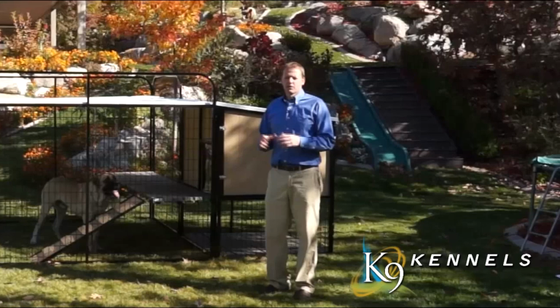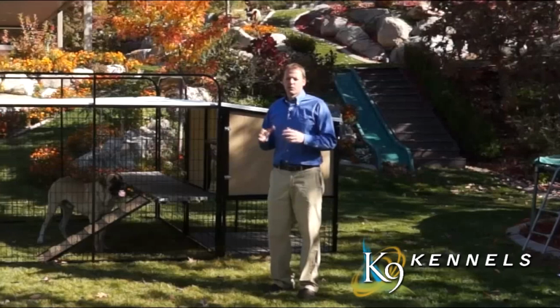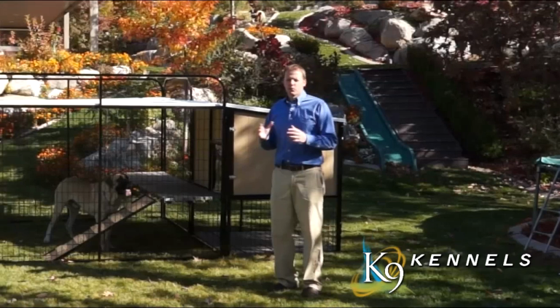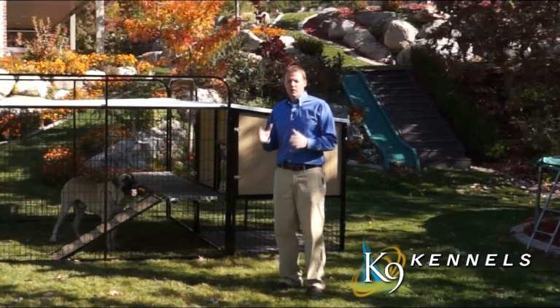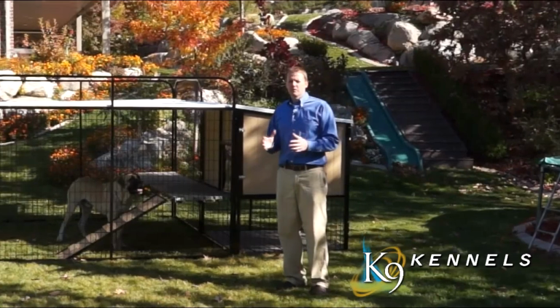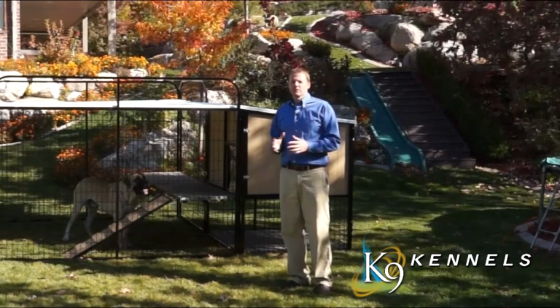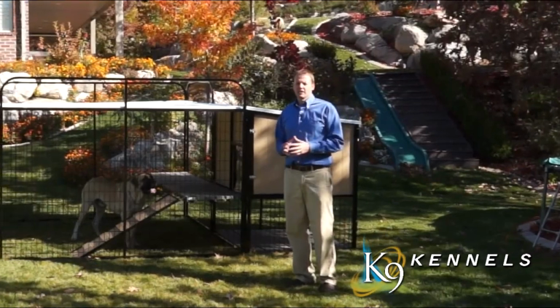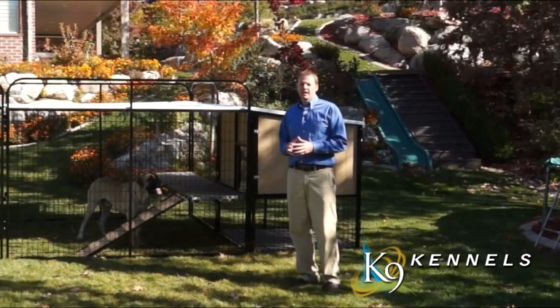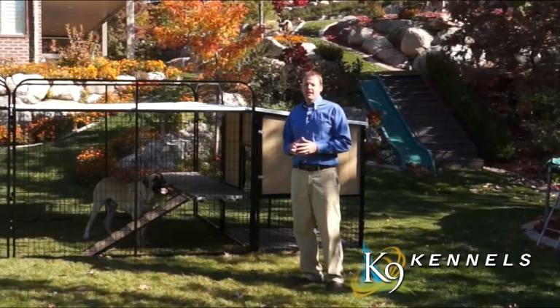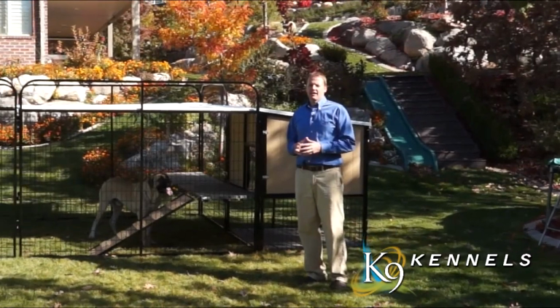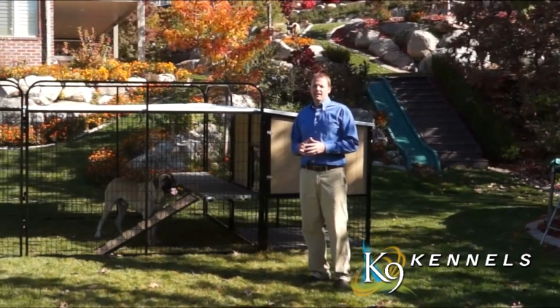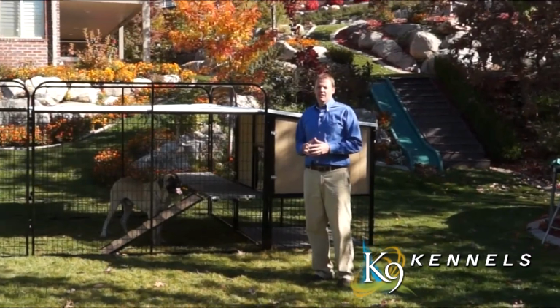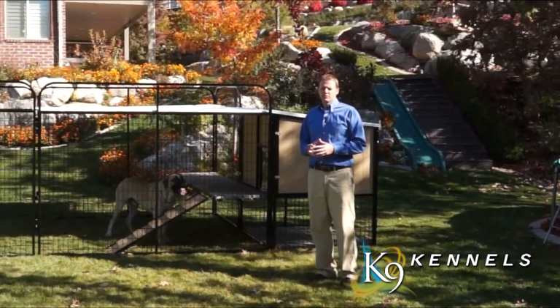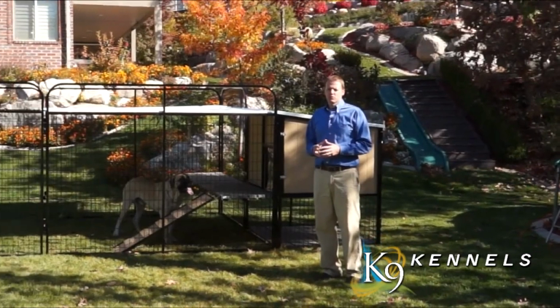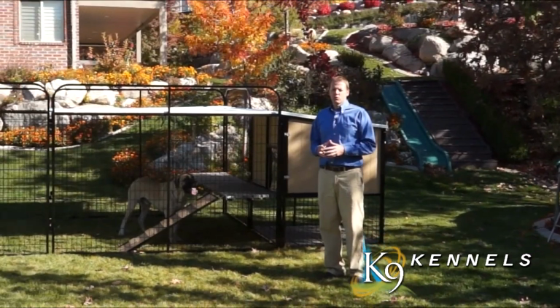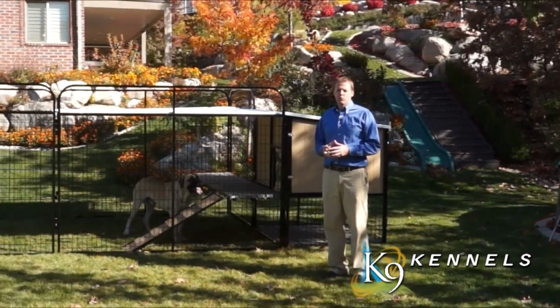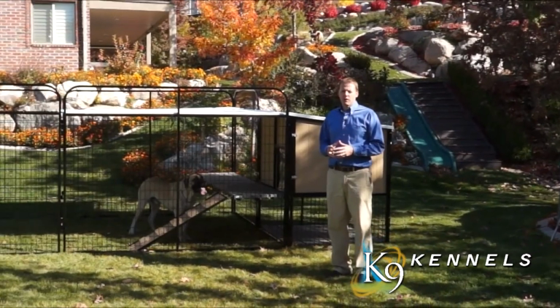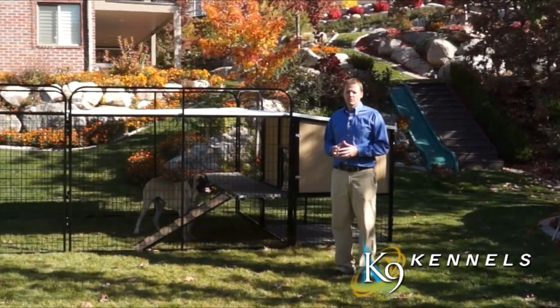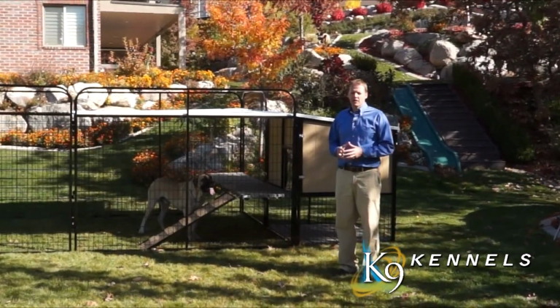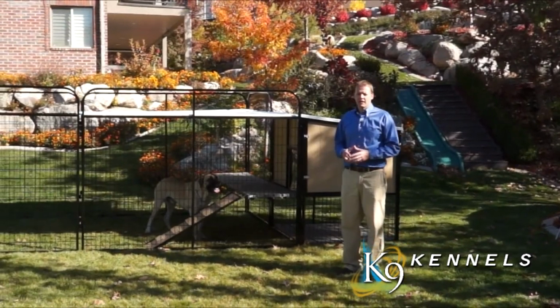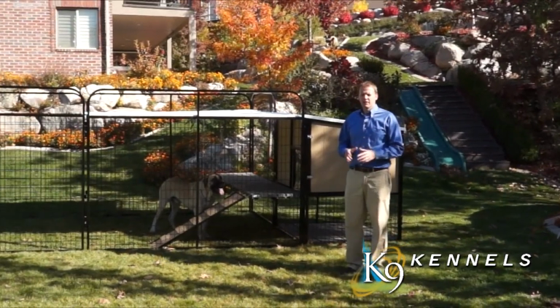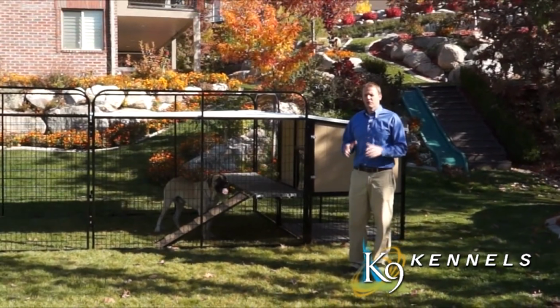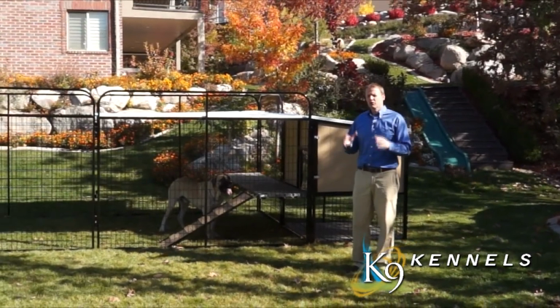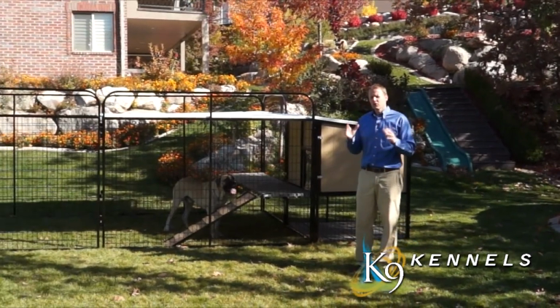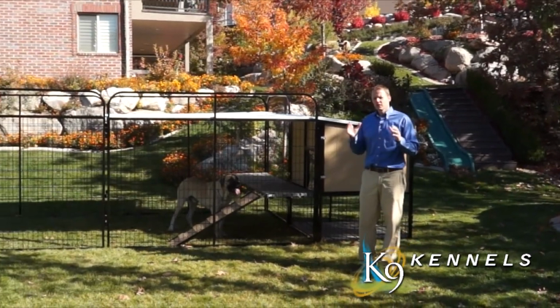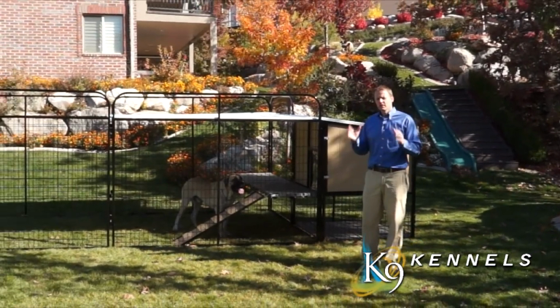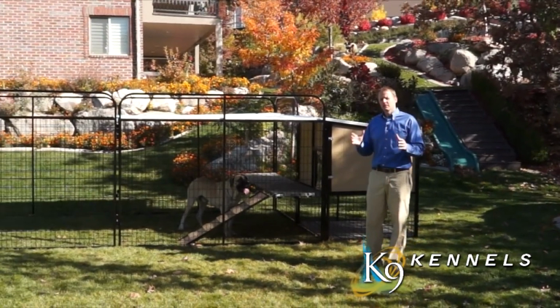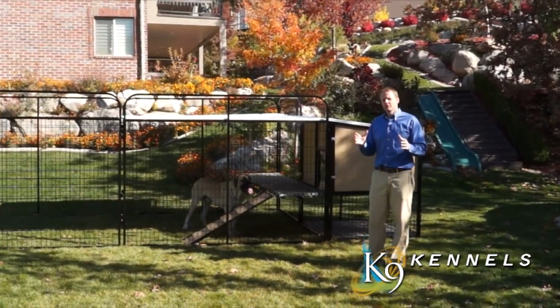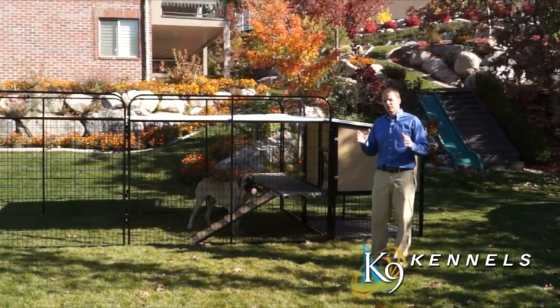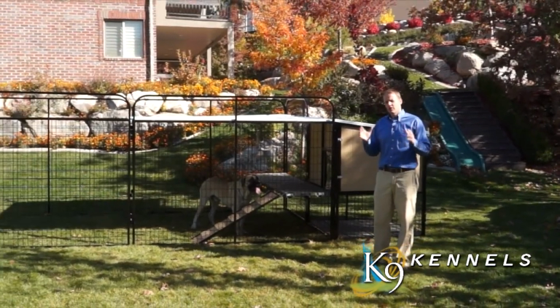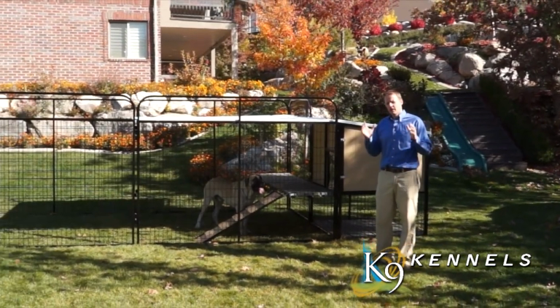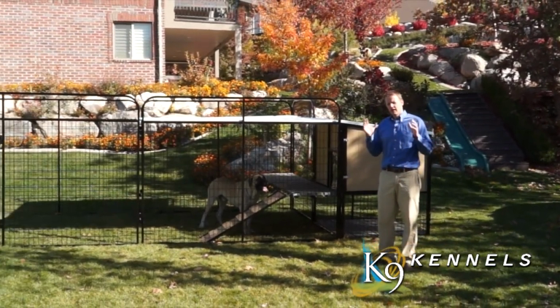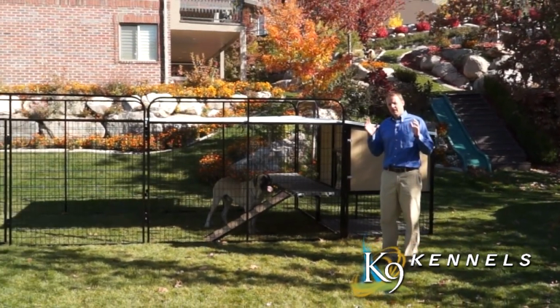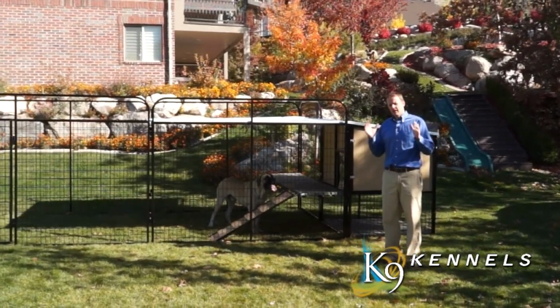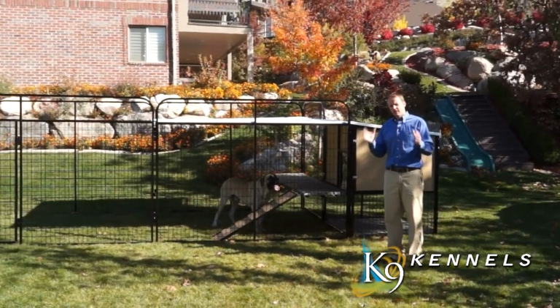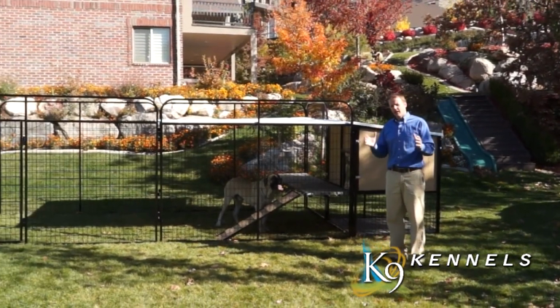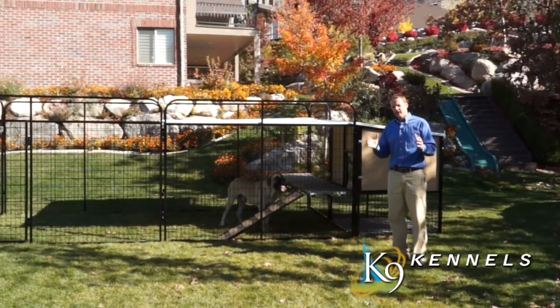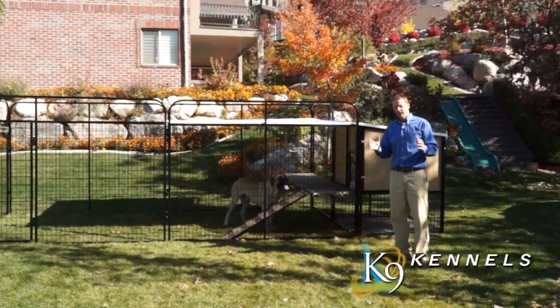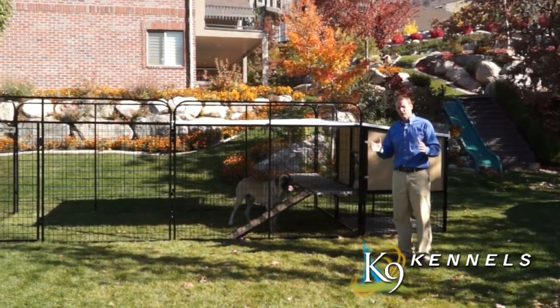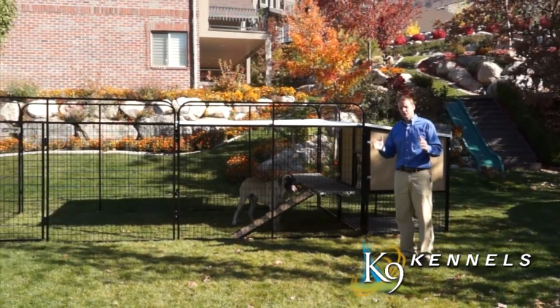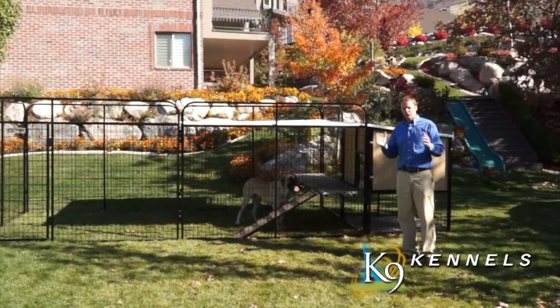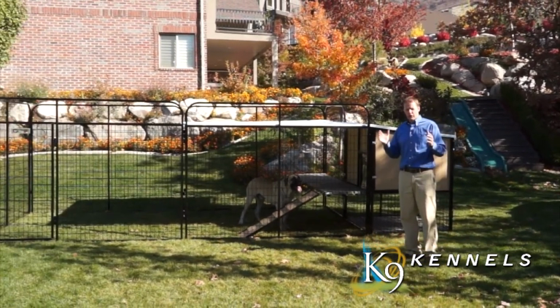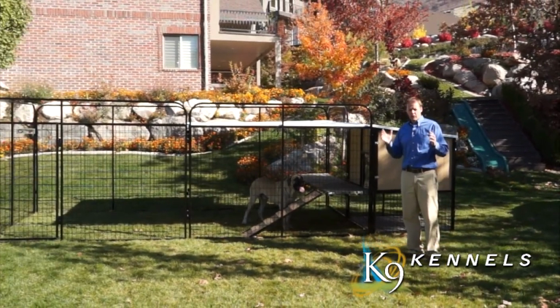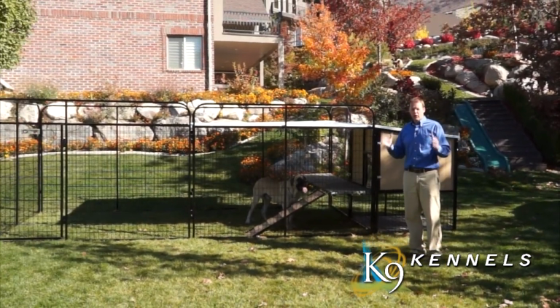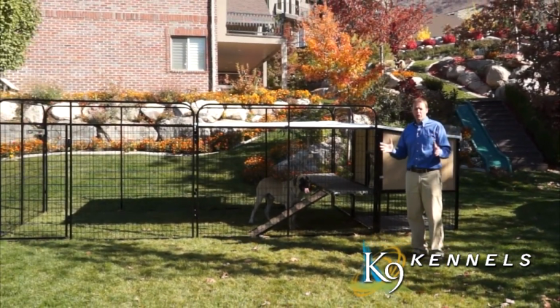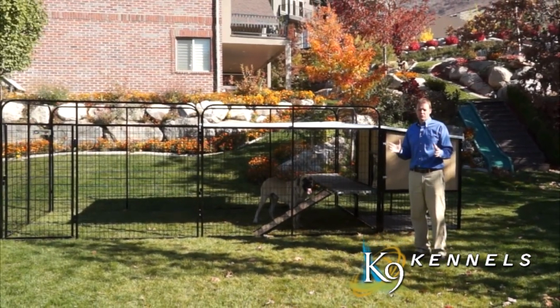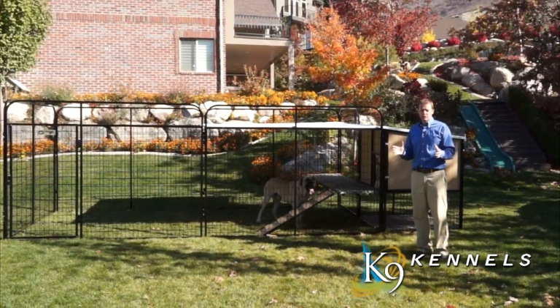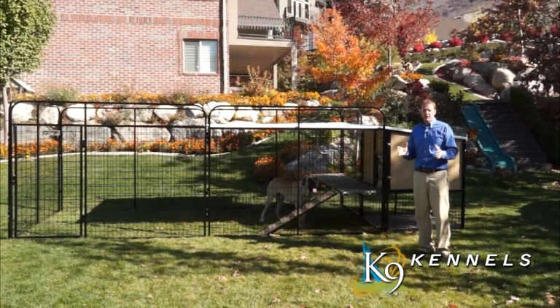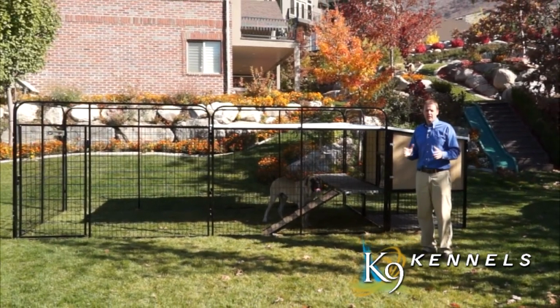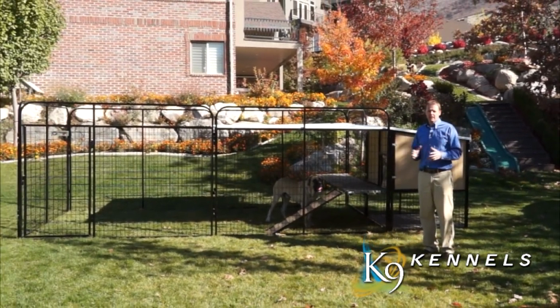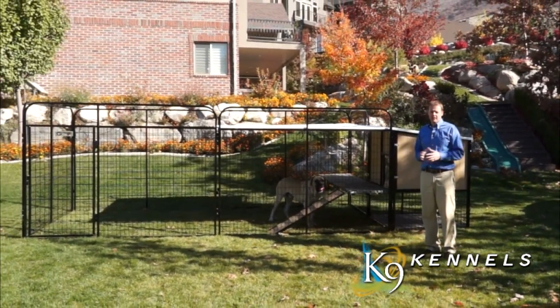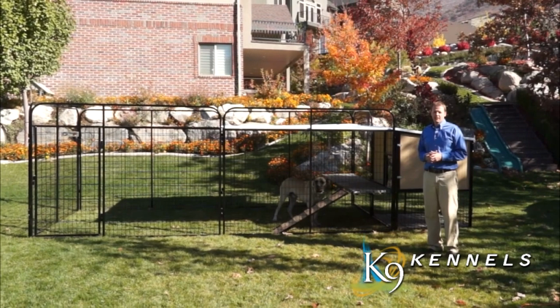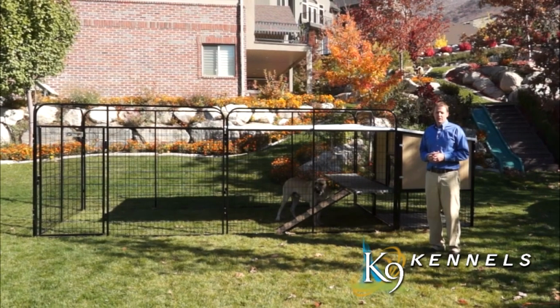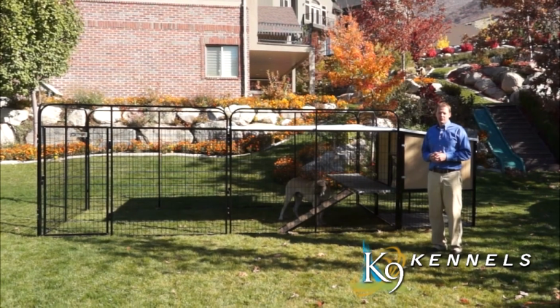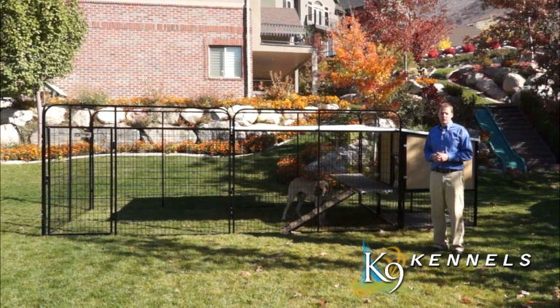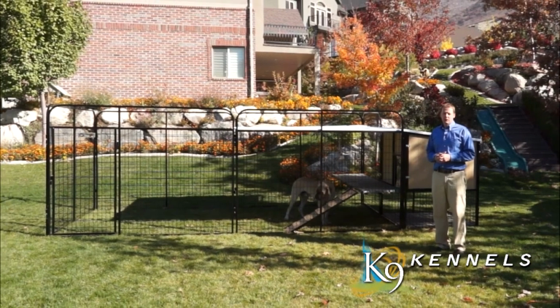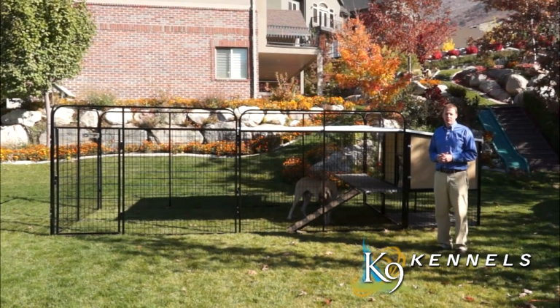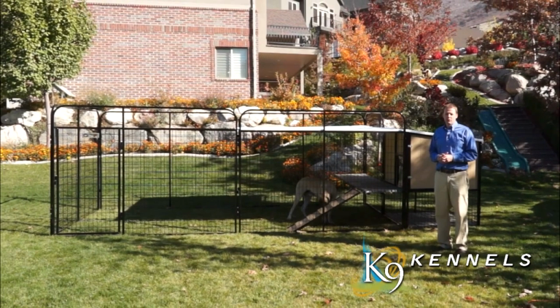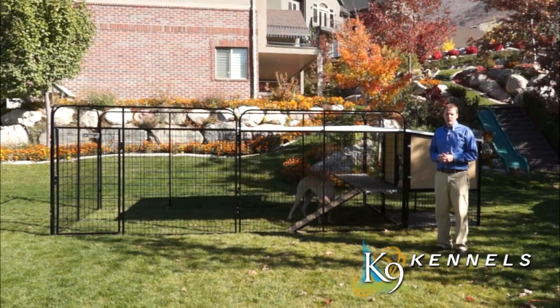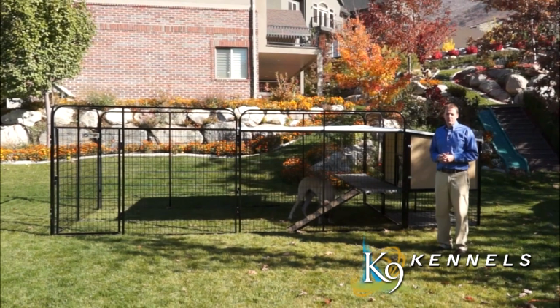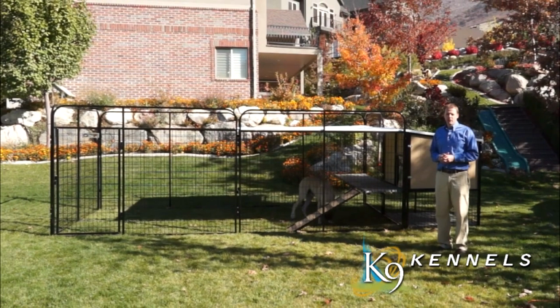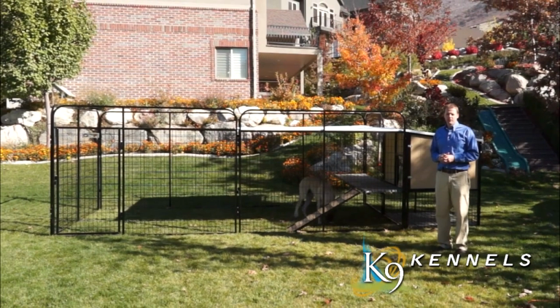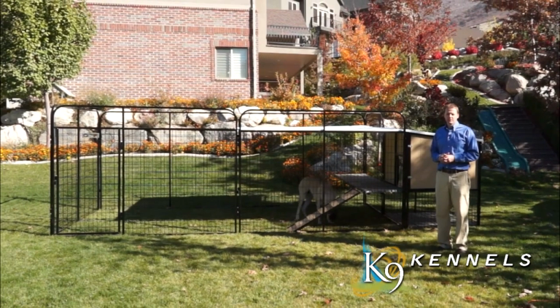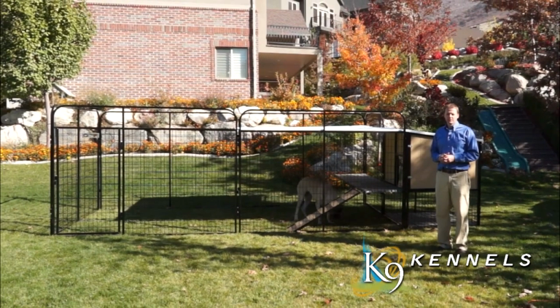Welcome to the K9 Kennel Store website. If you're looking for a dog house for a large dog, you're in the right place.